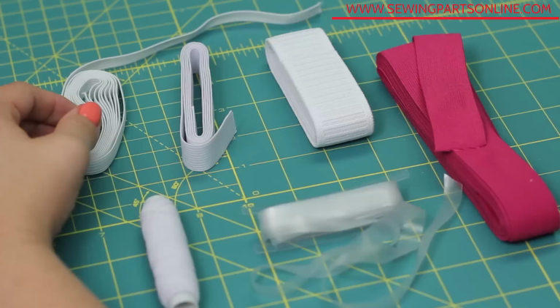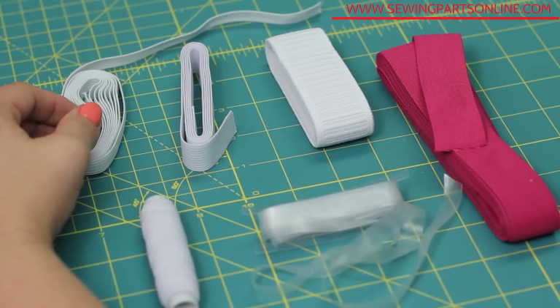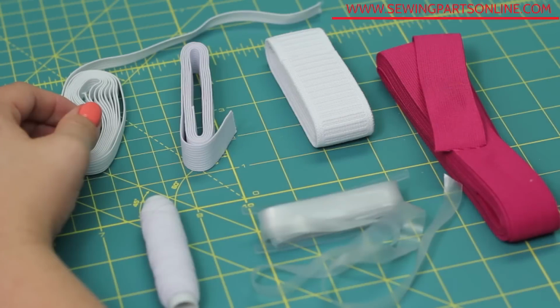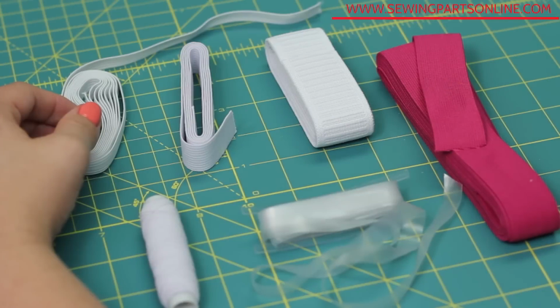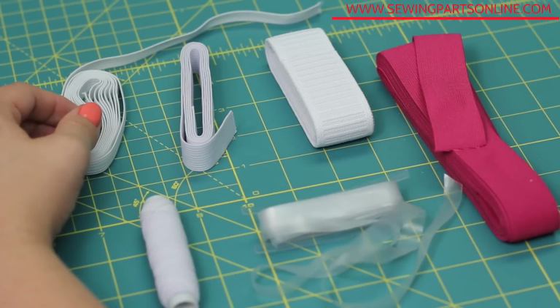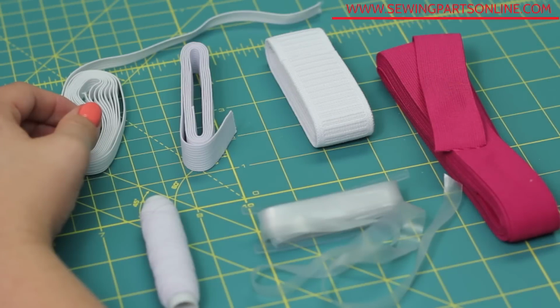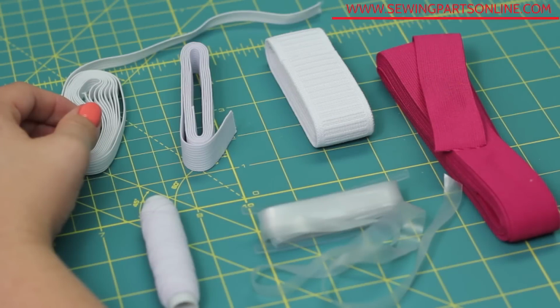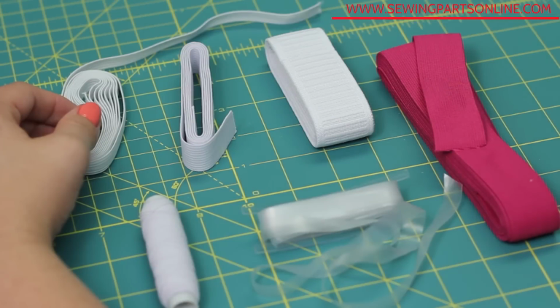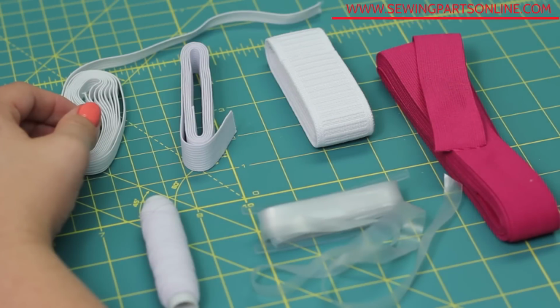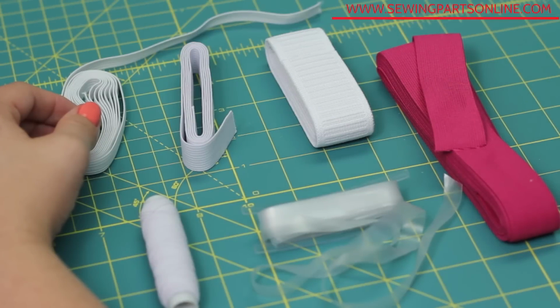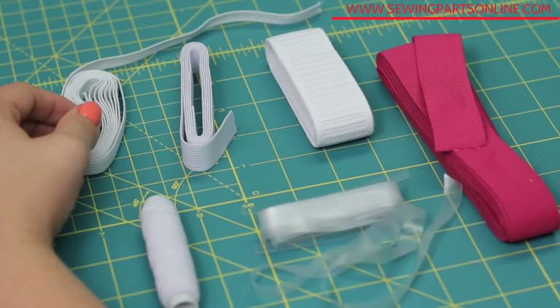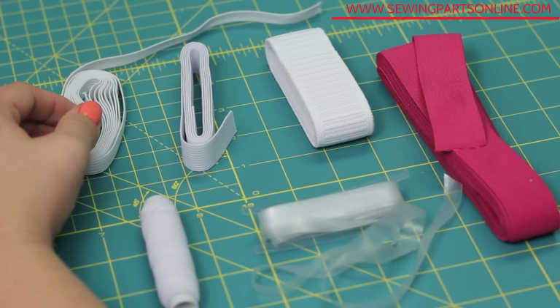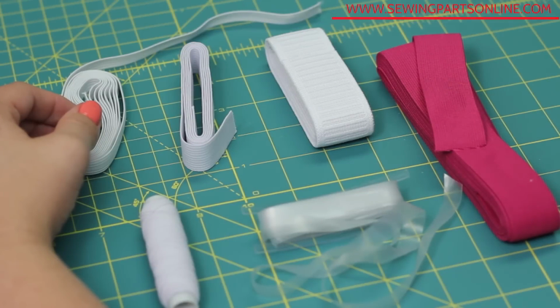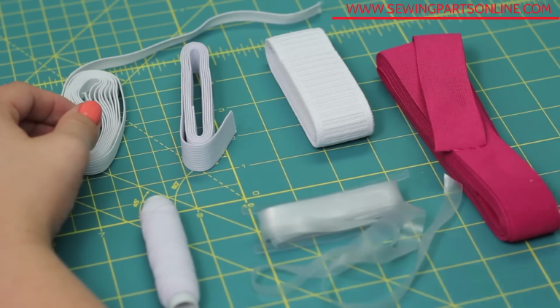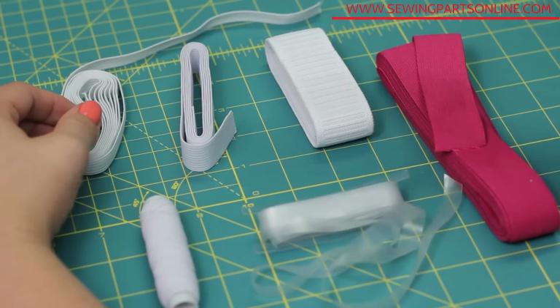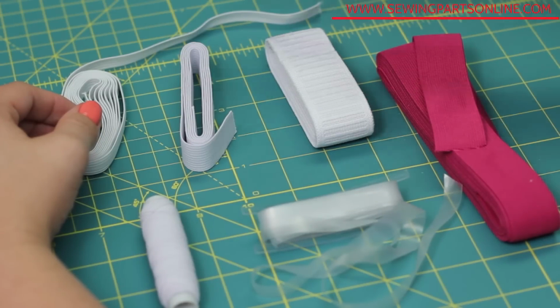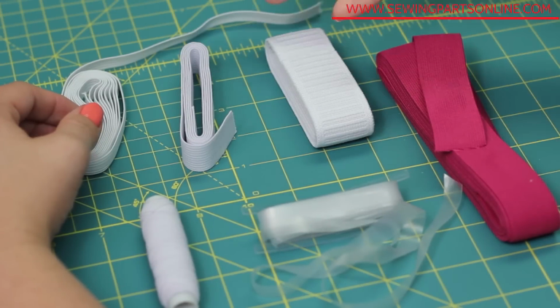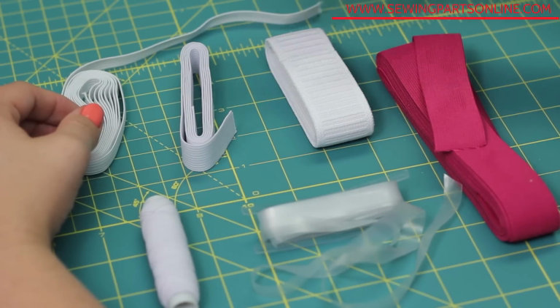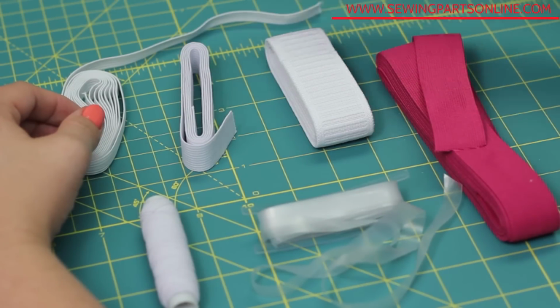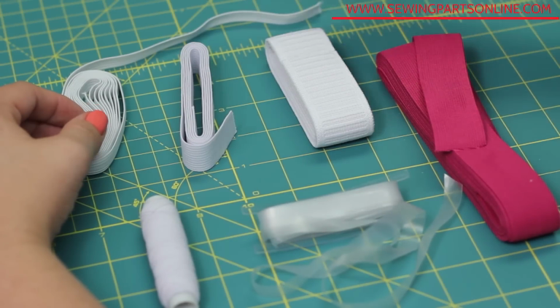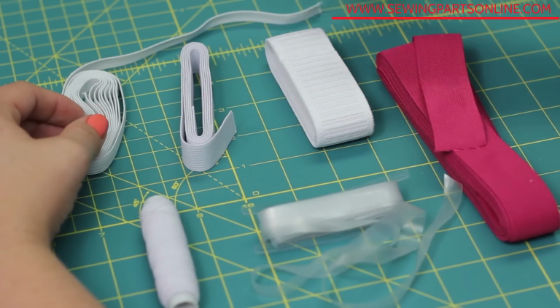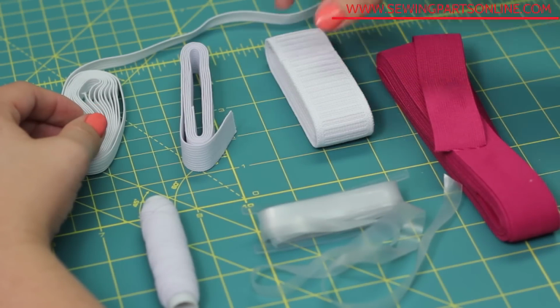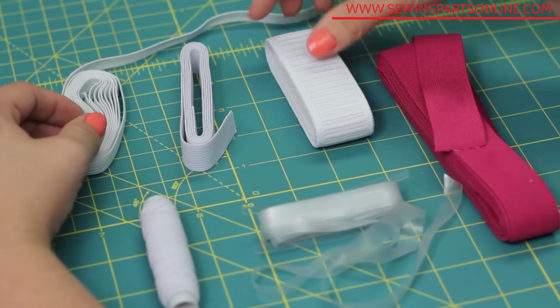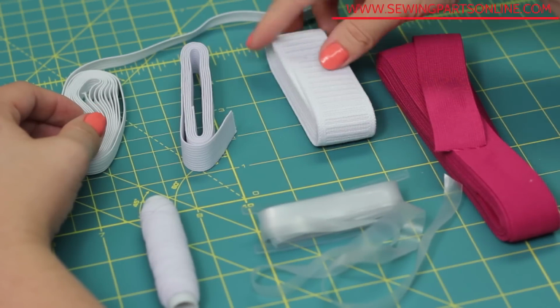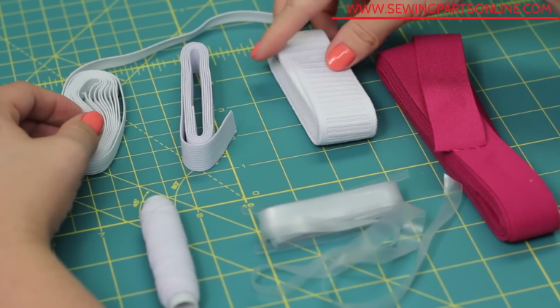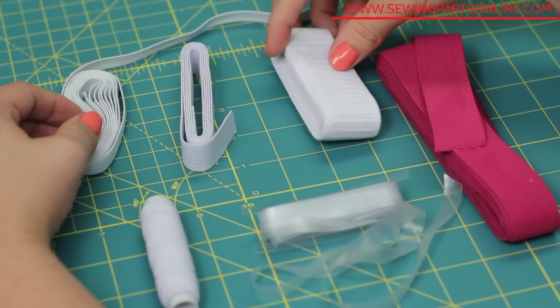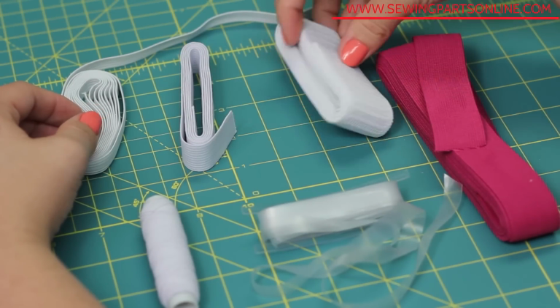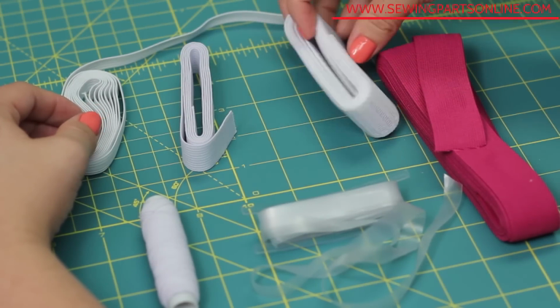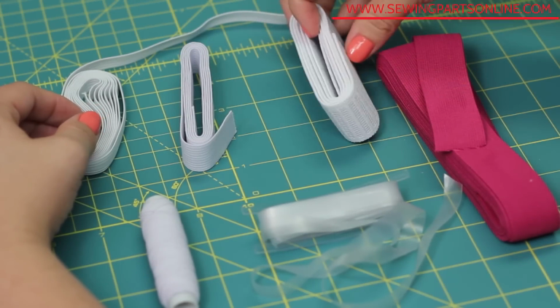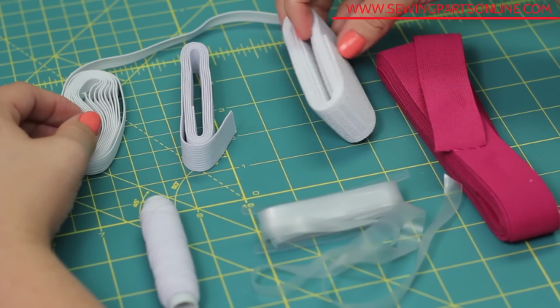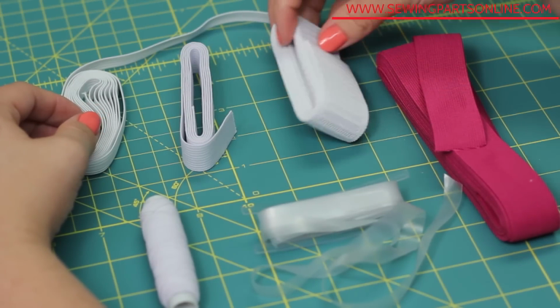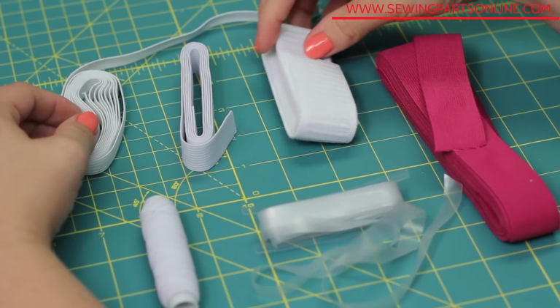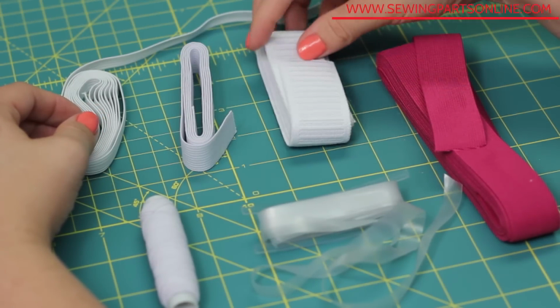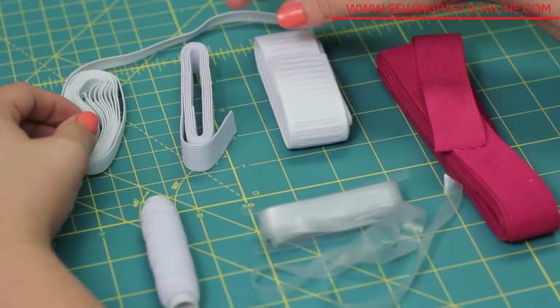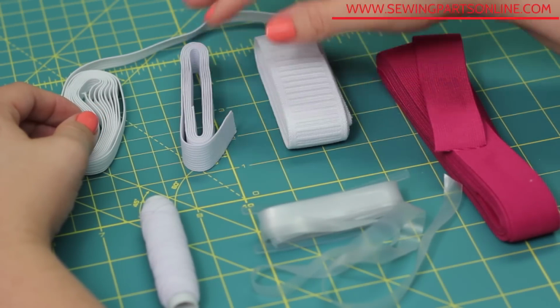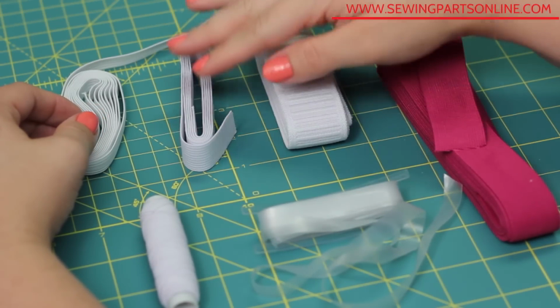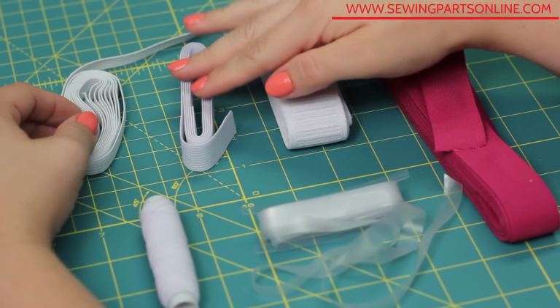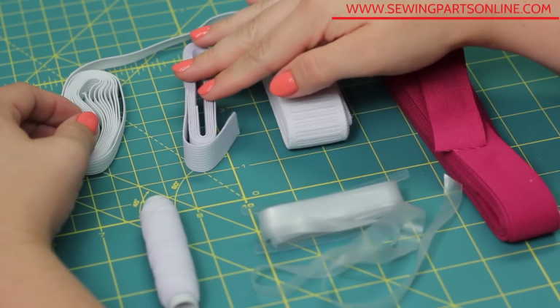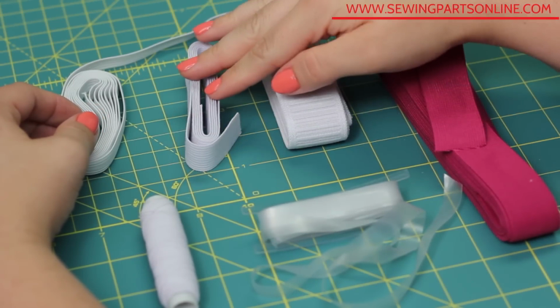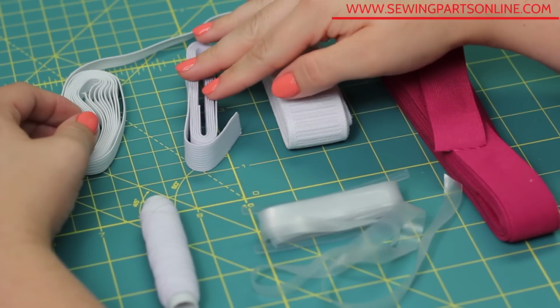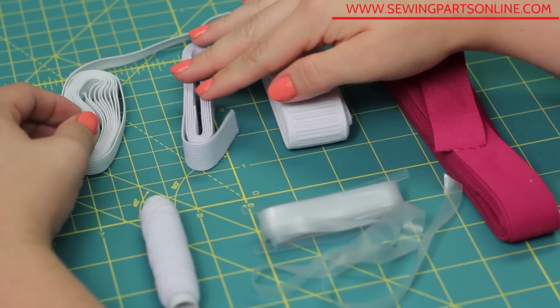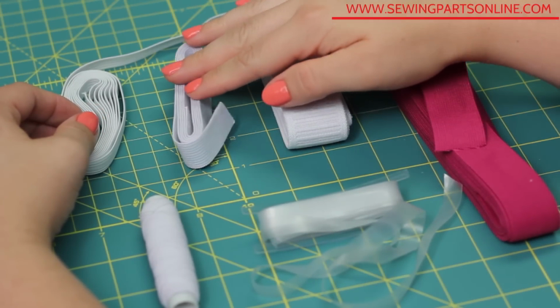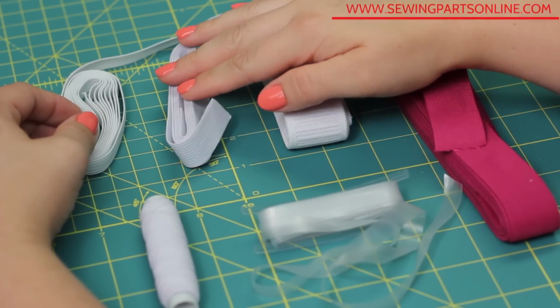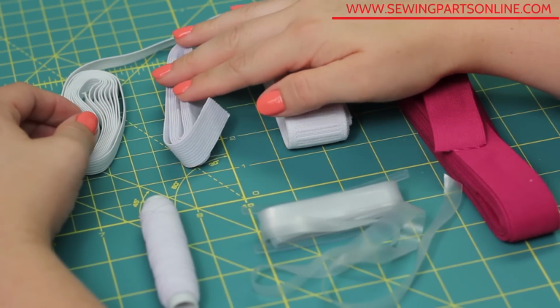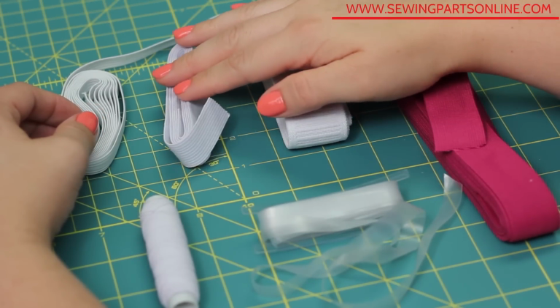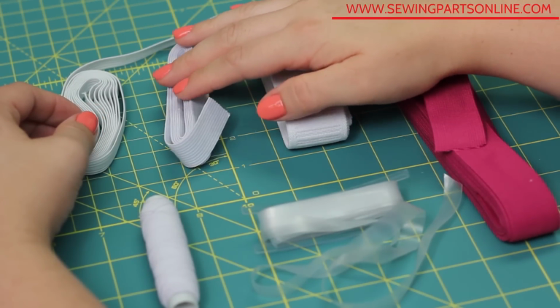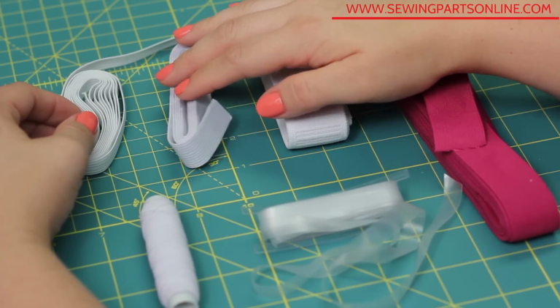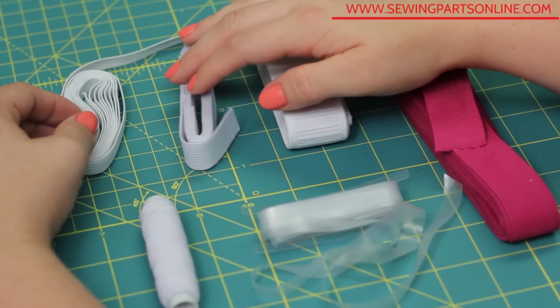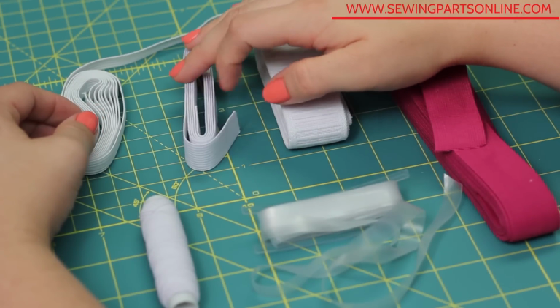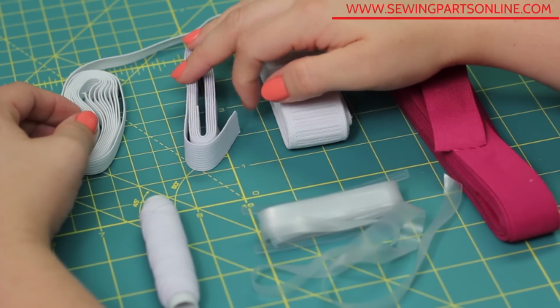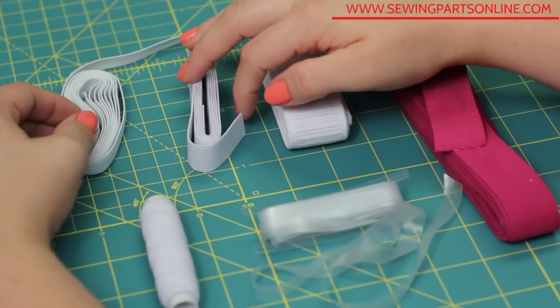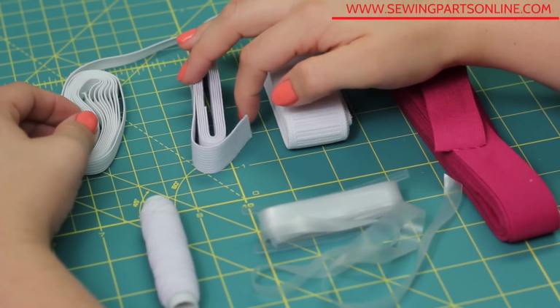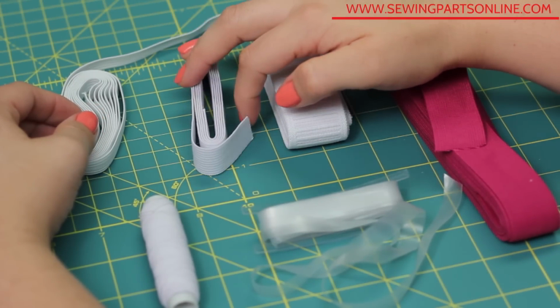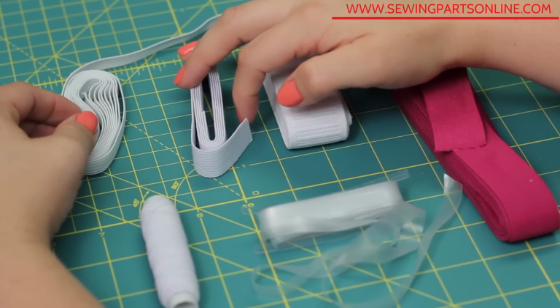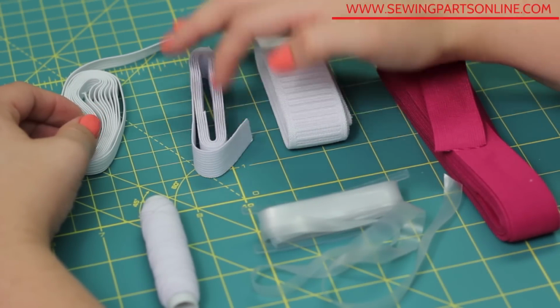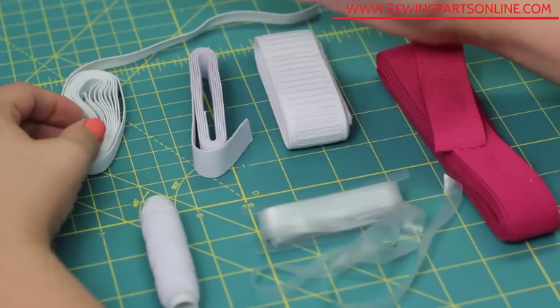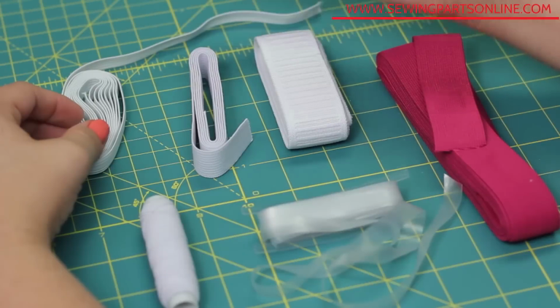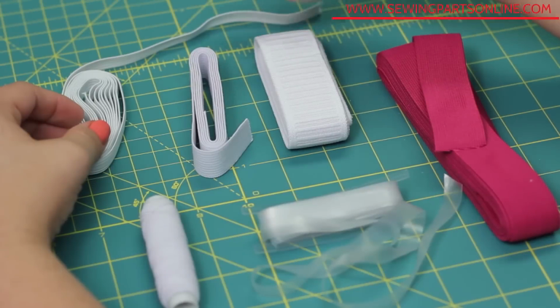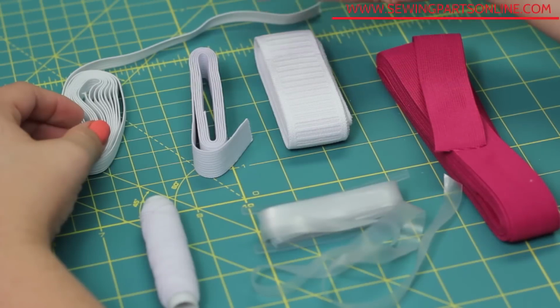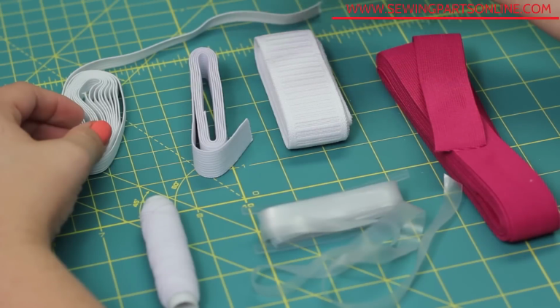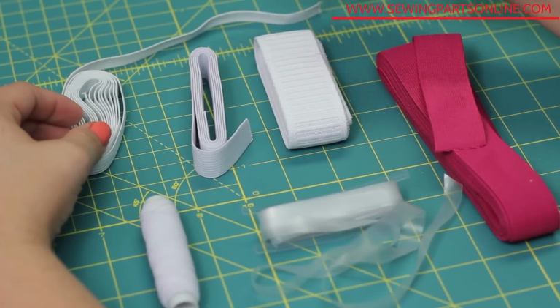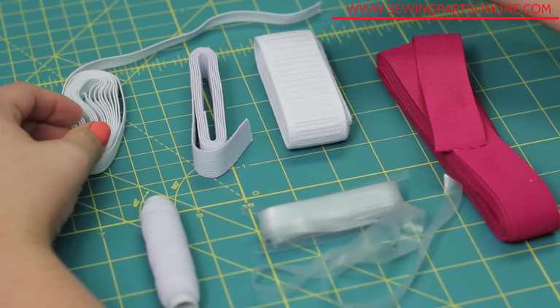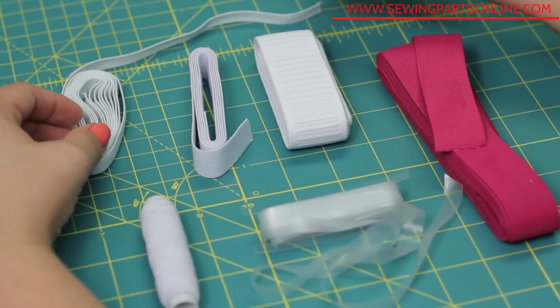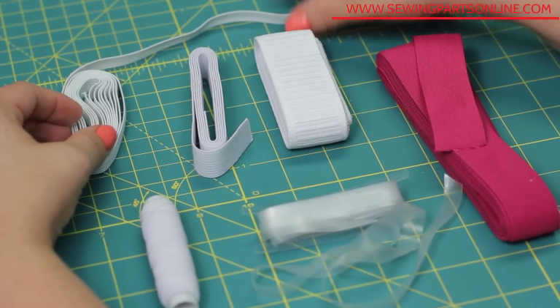There are many different widths and types of elastic, each with their own pros and cons. So let's go over a few.